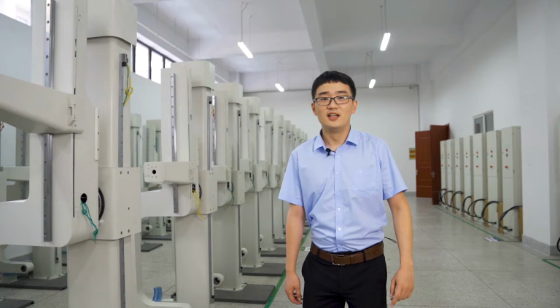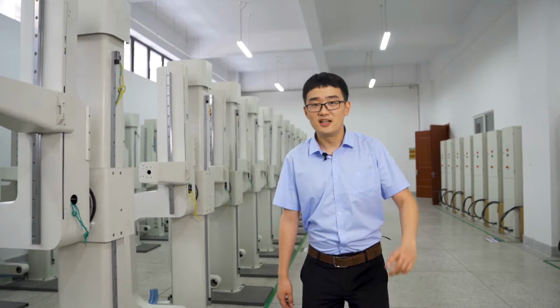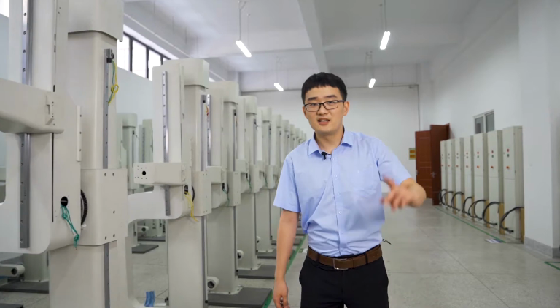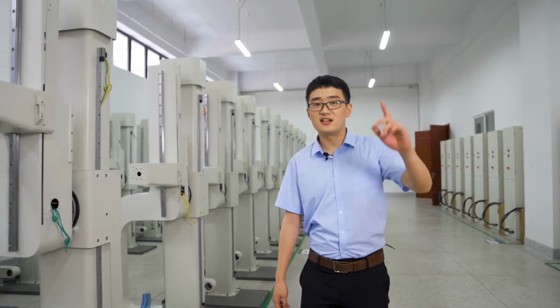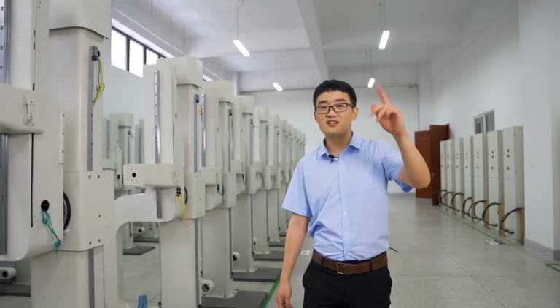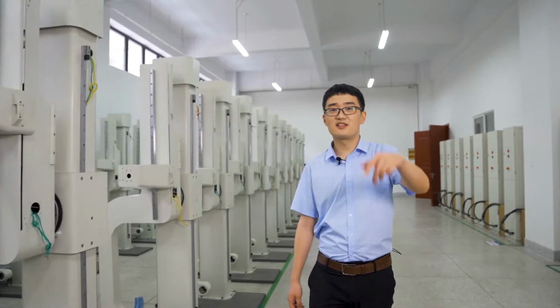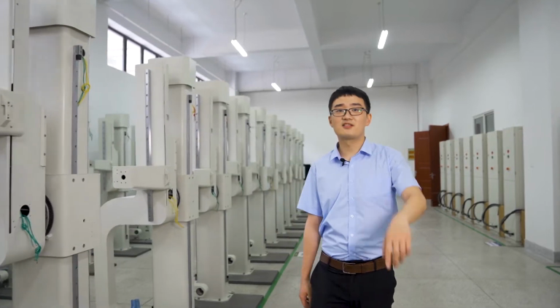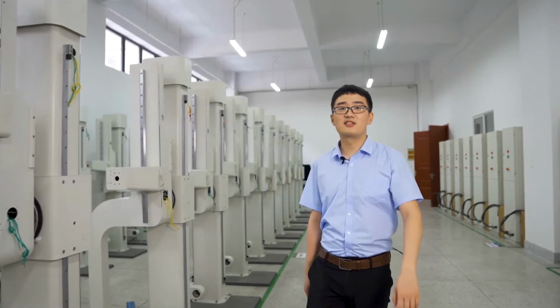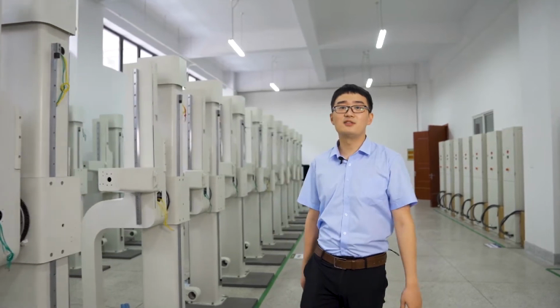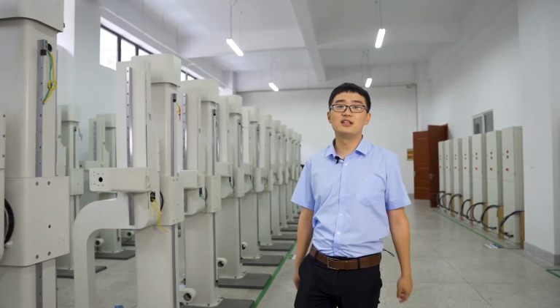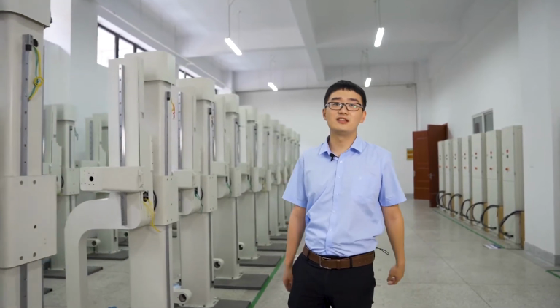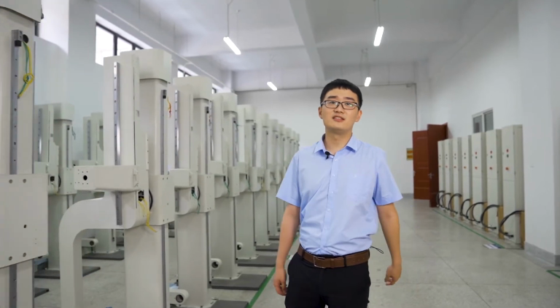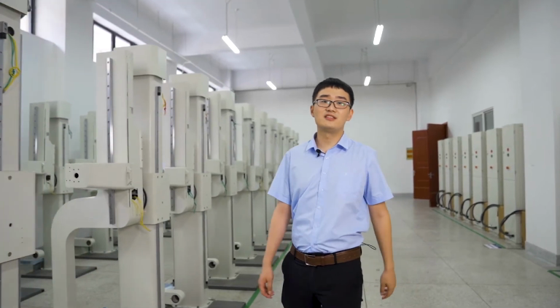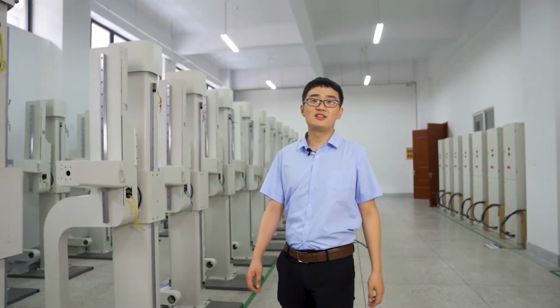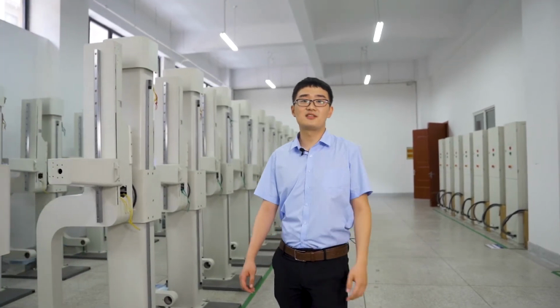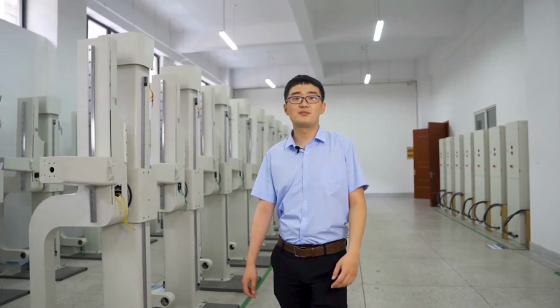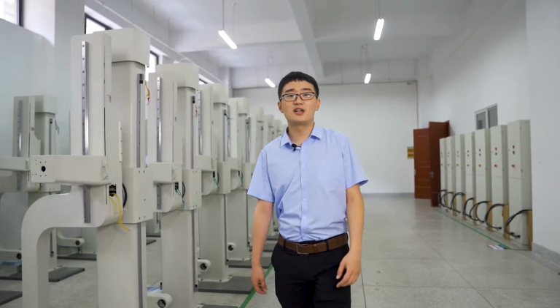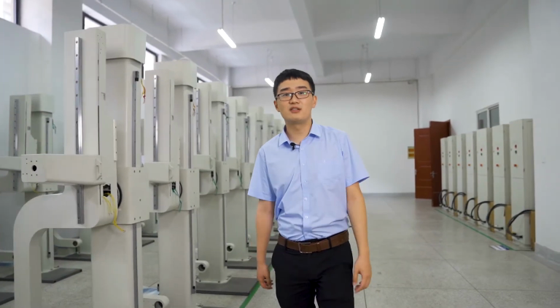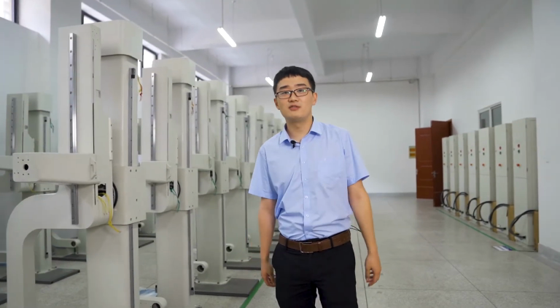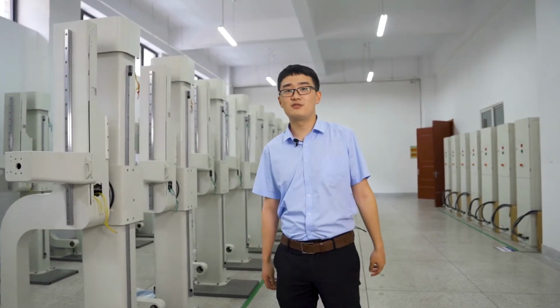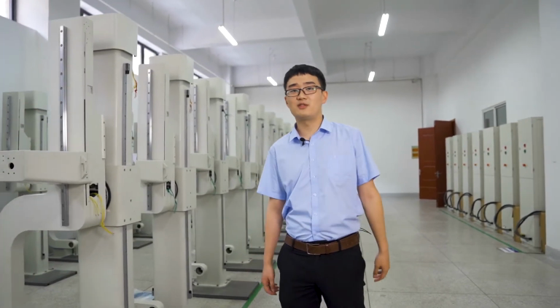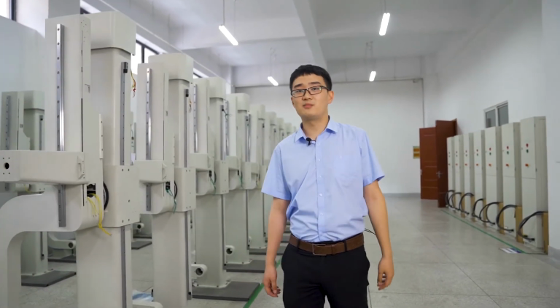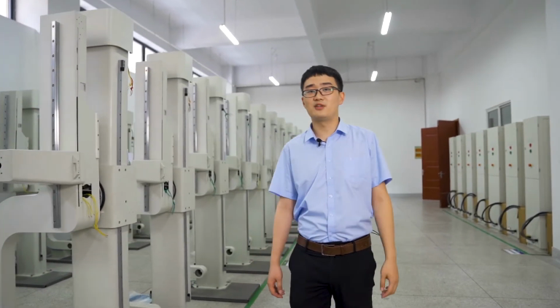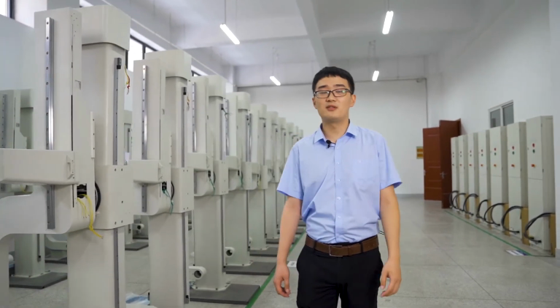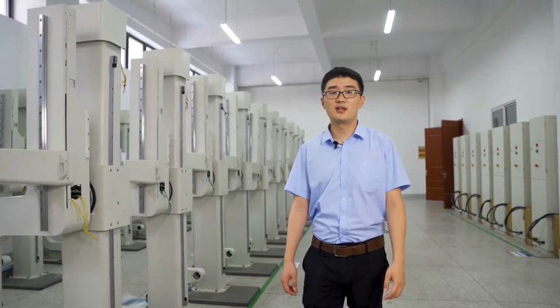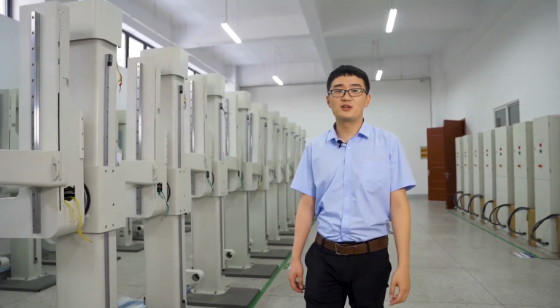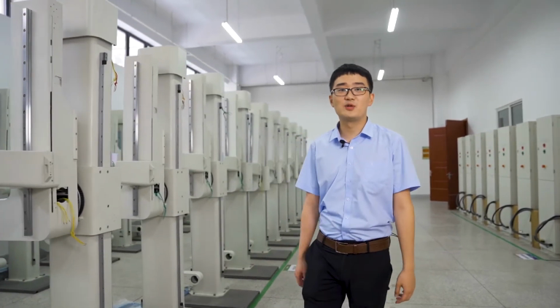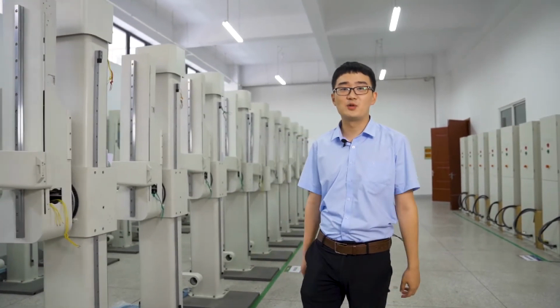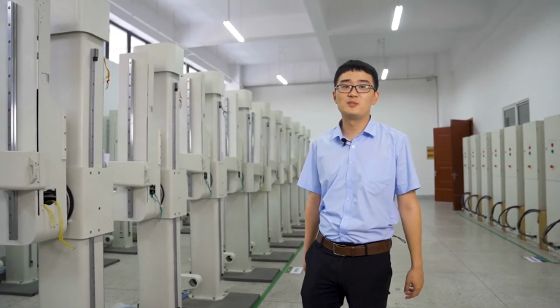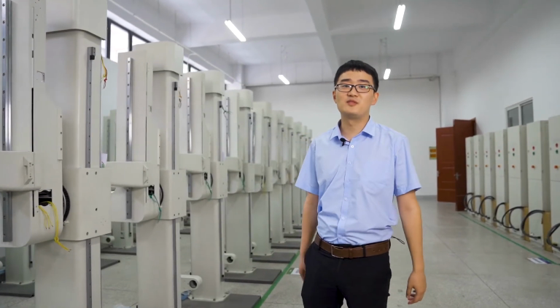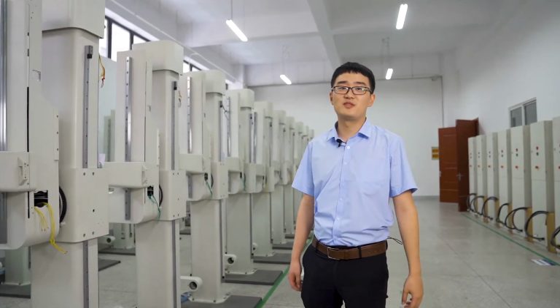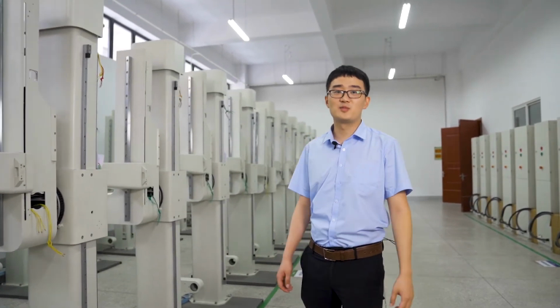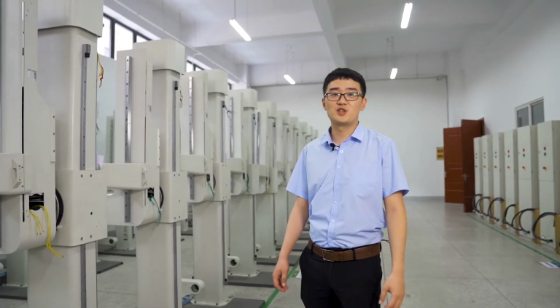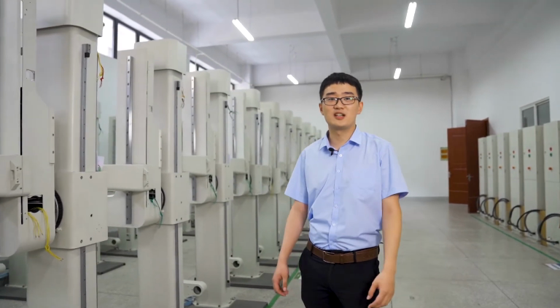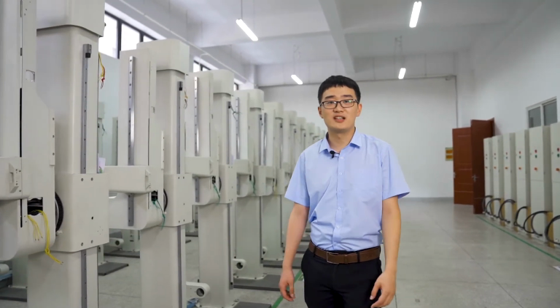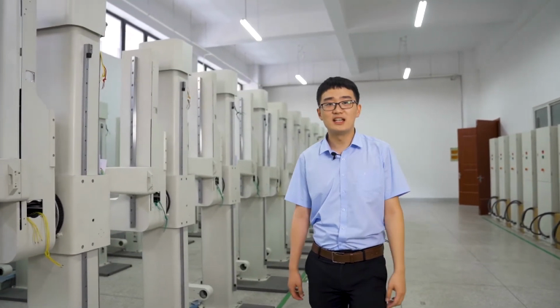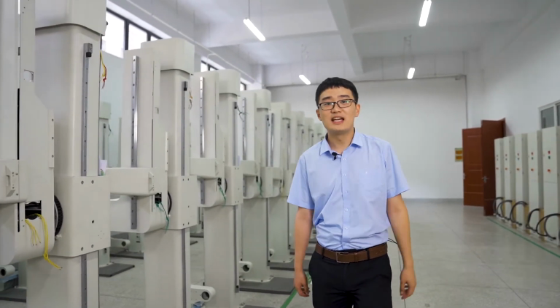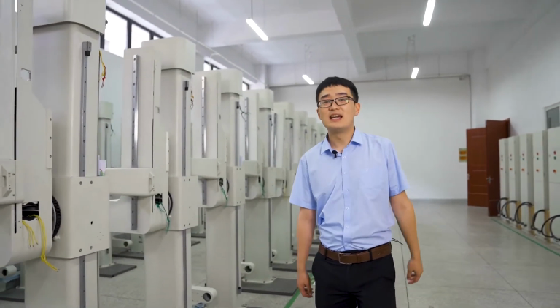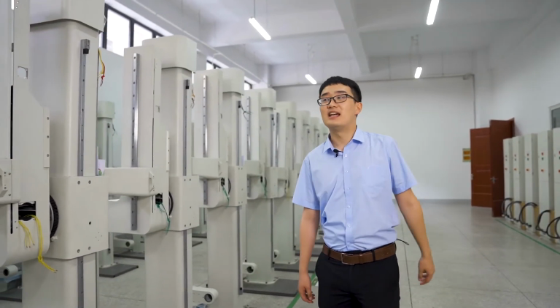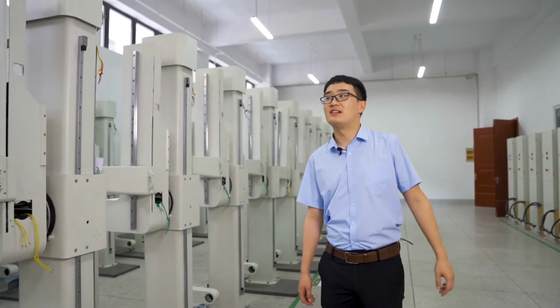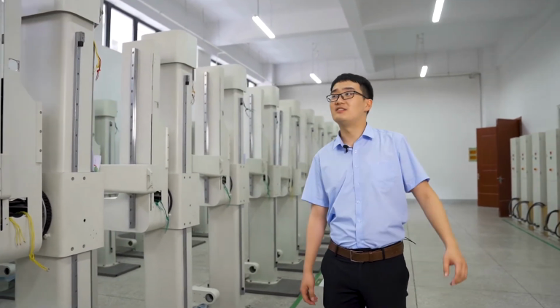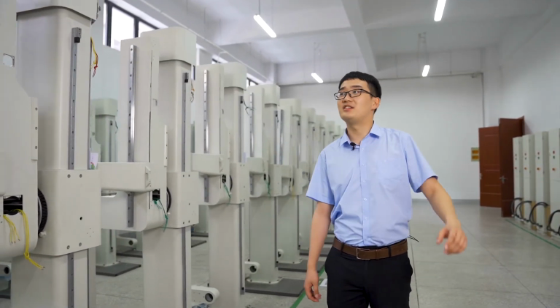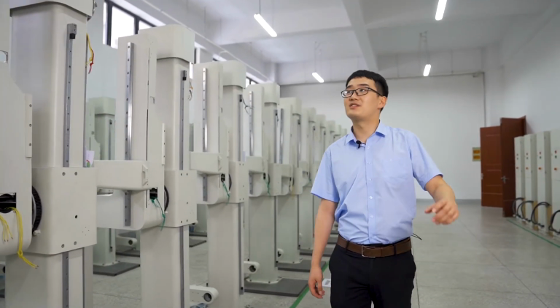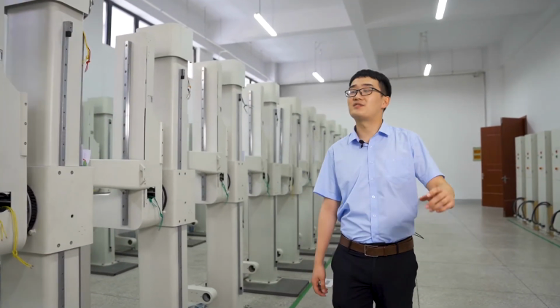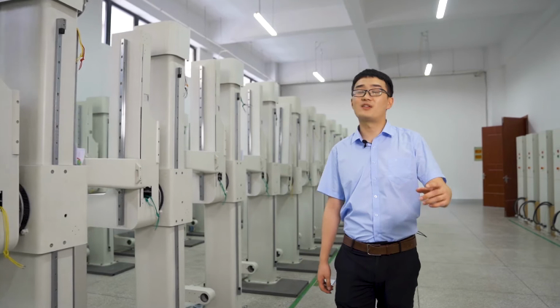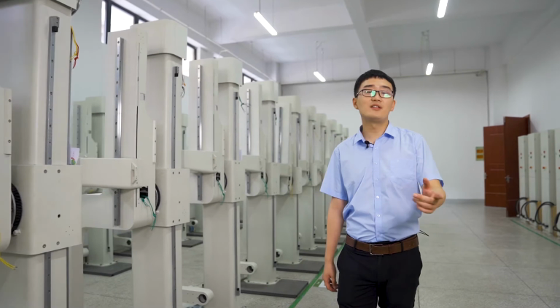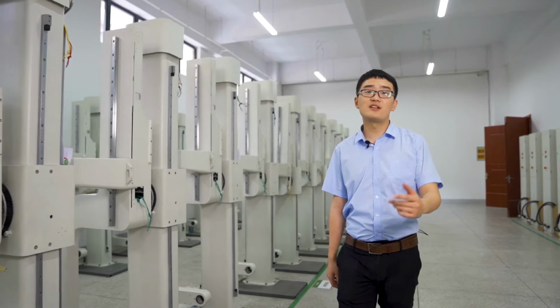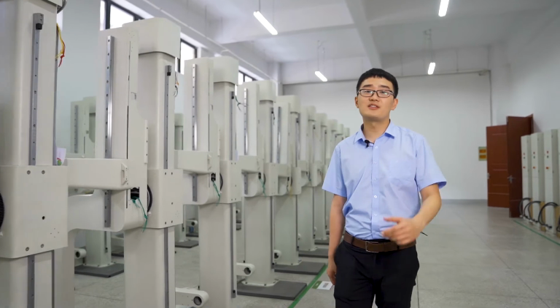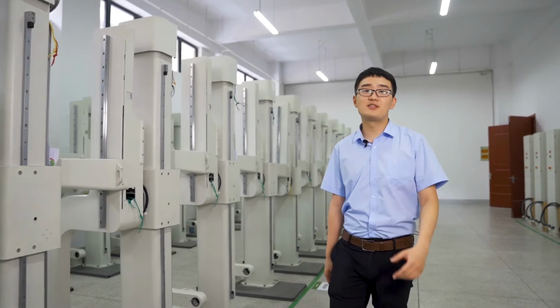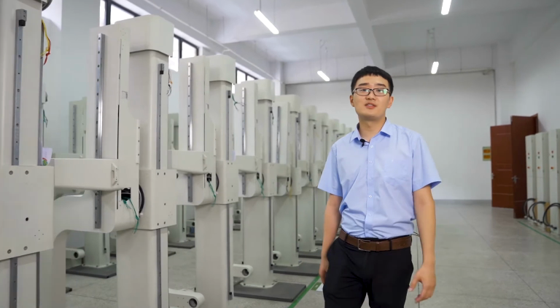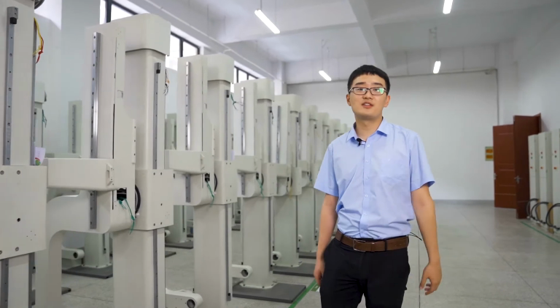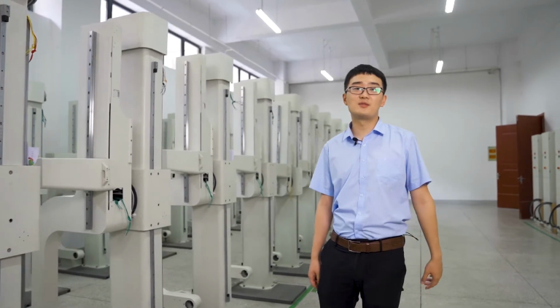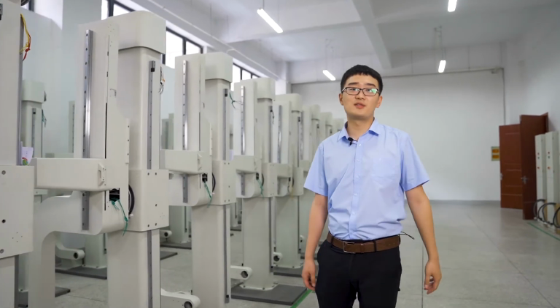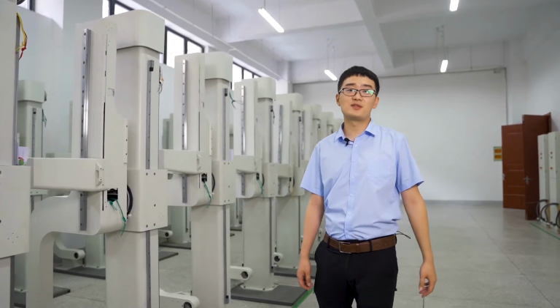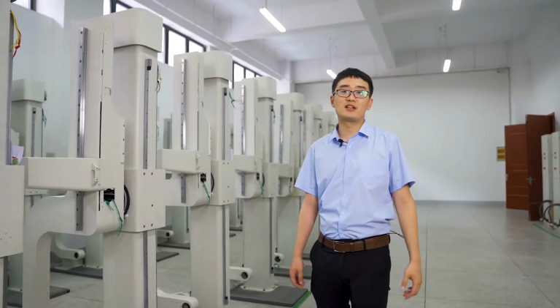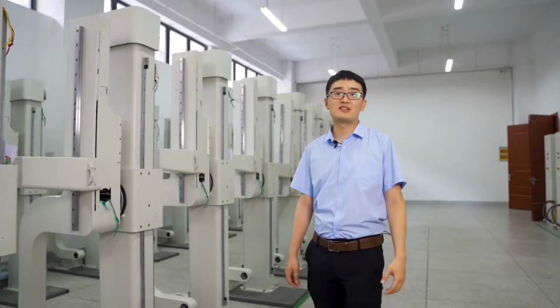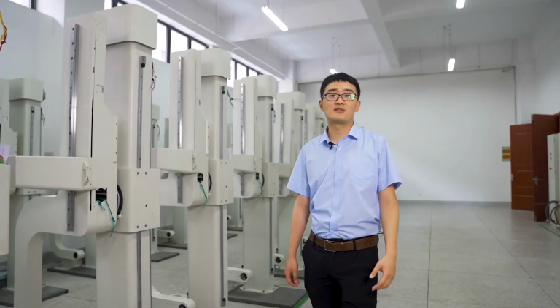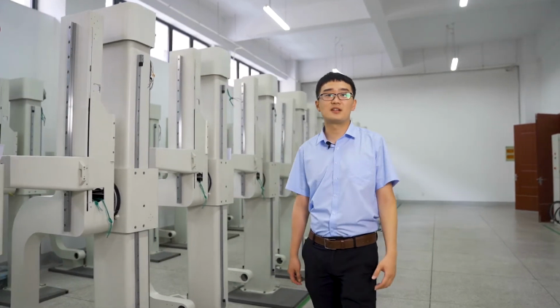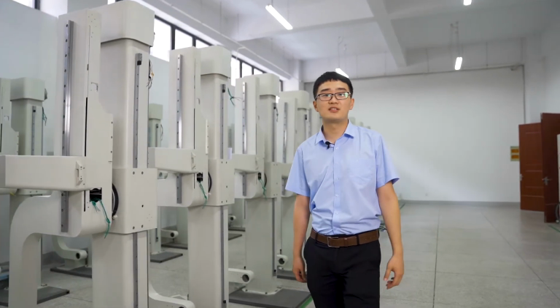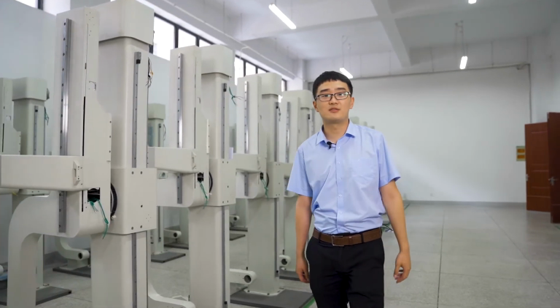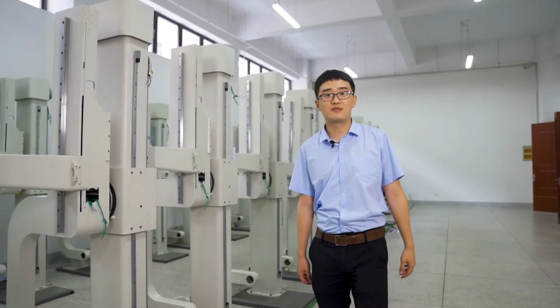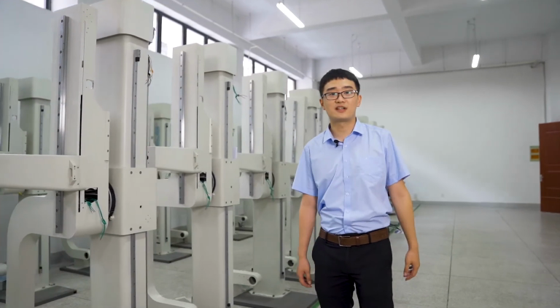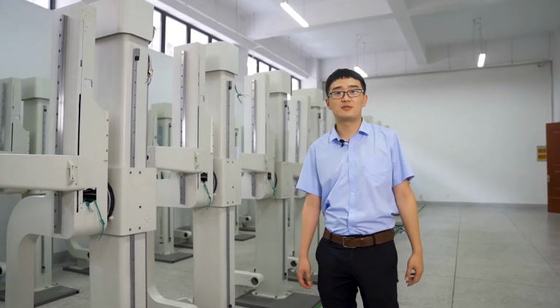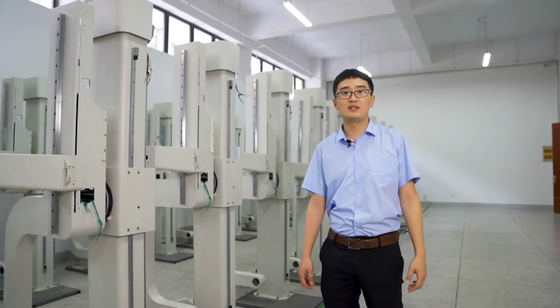Hey guys, how's it going? This is Michael from Polar Medical Equipment from China, and it's very nice to share with you guys about our factories.